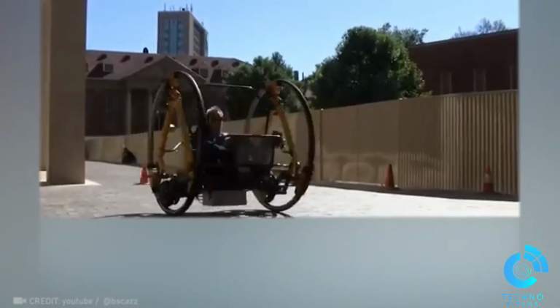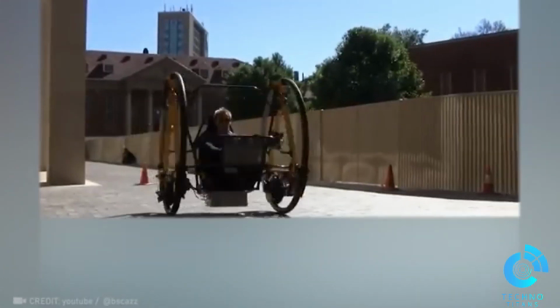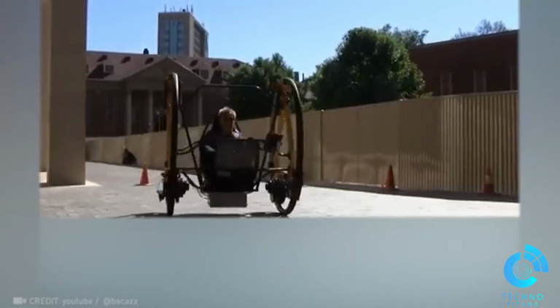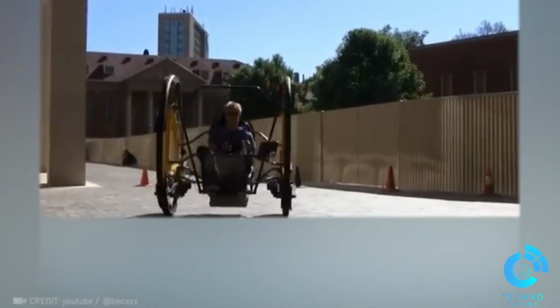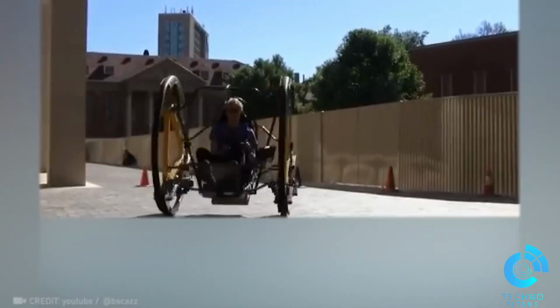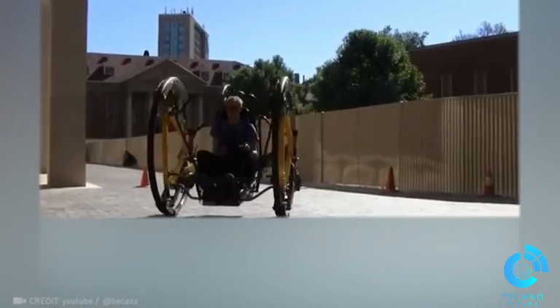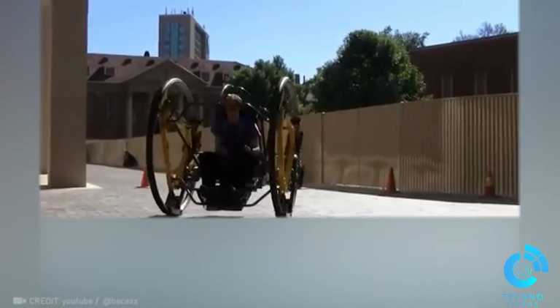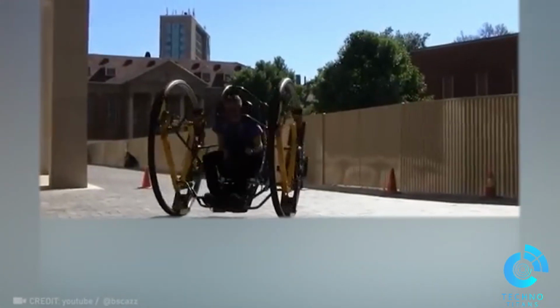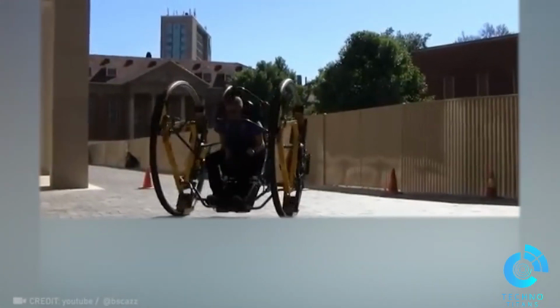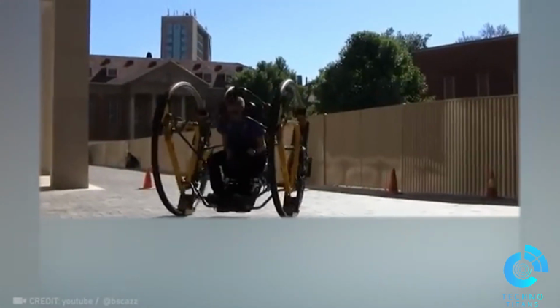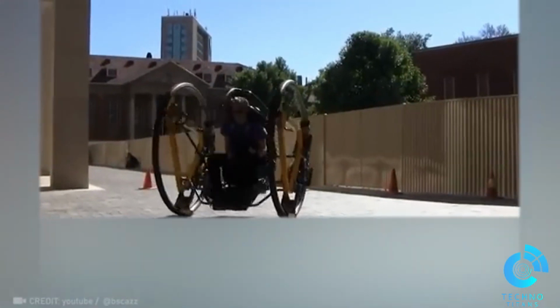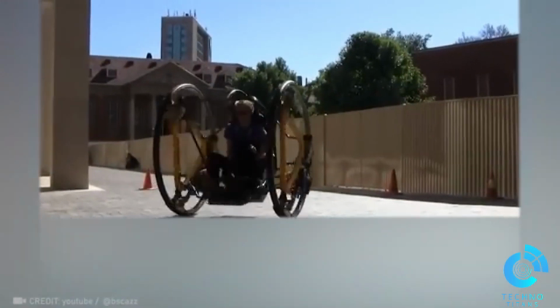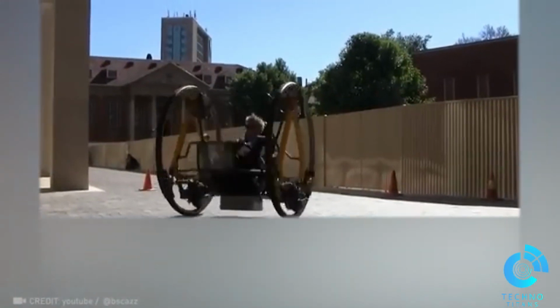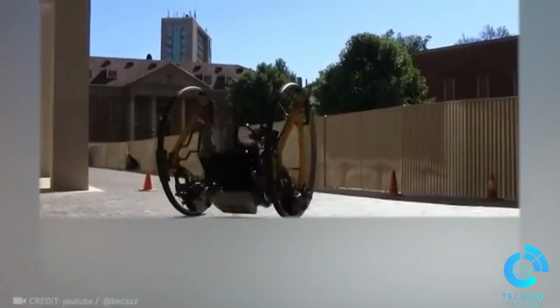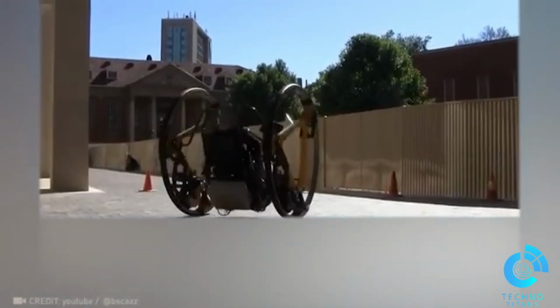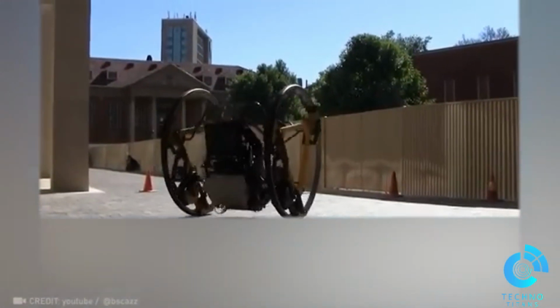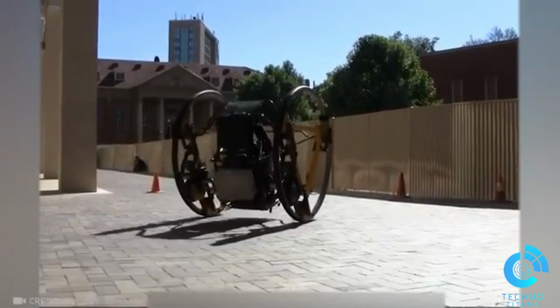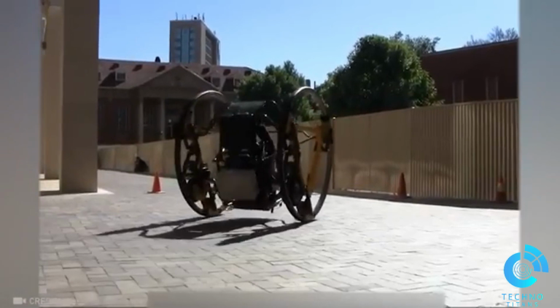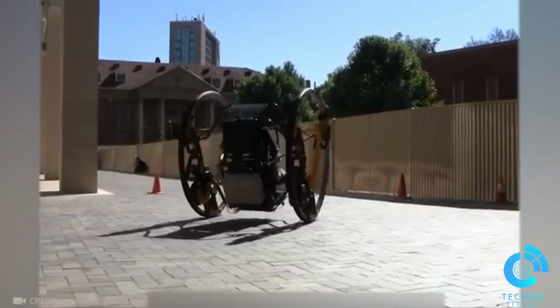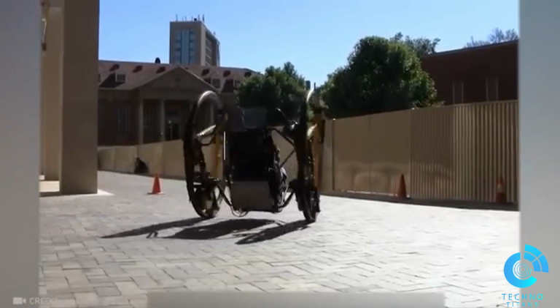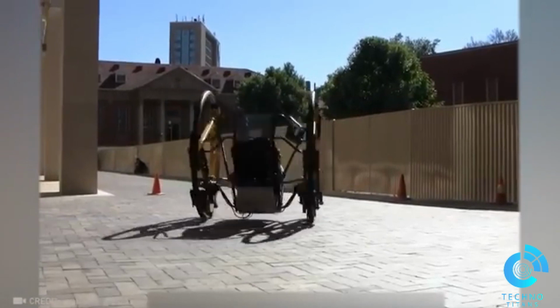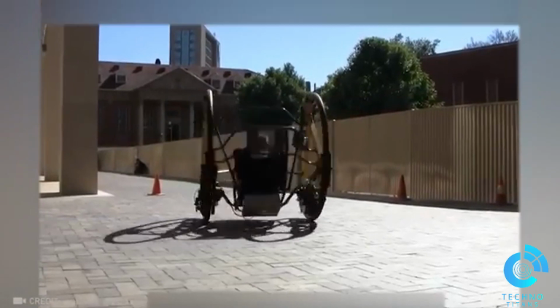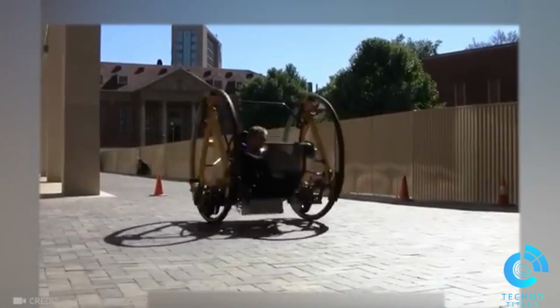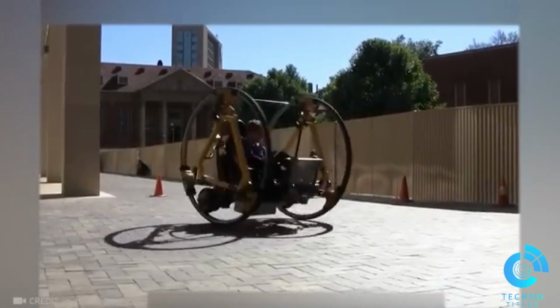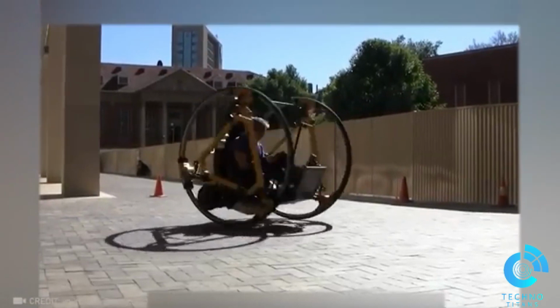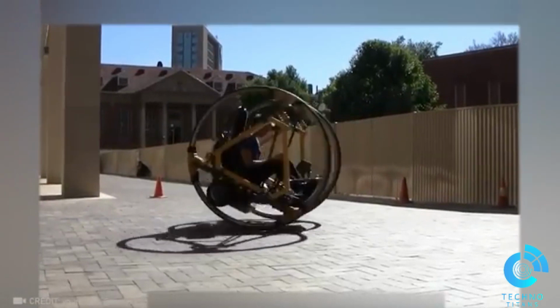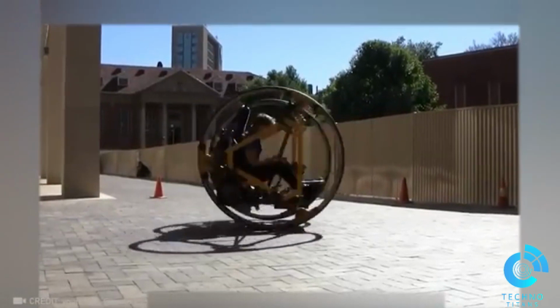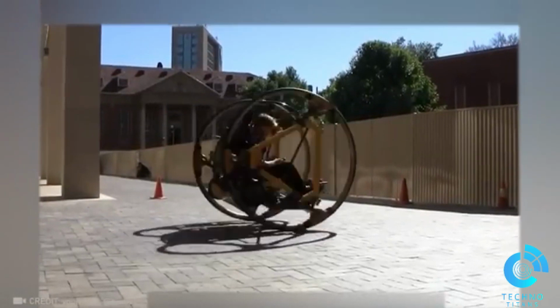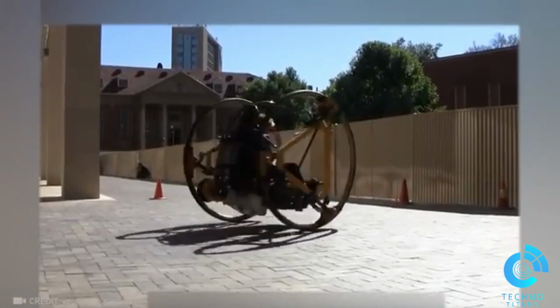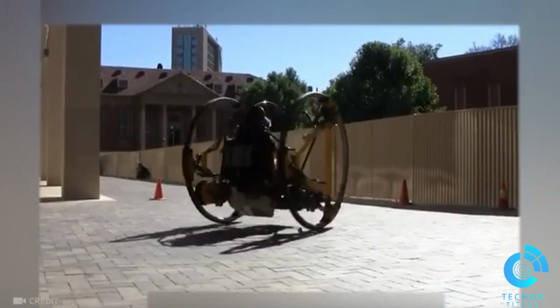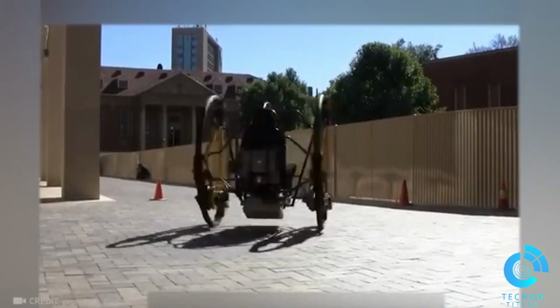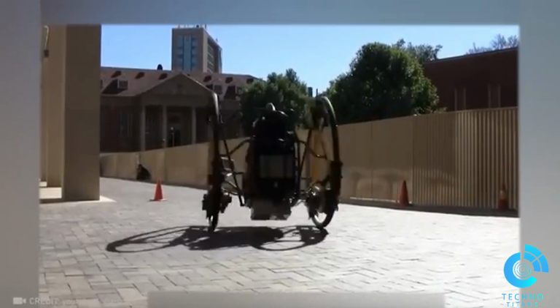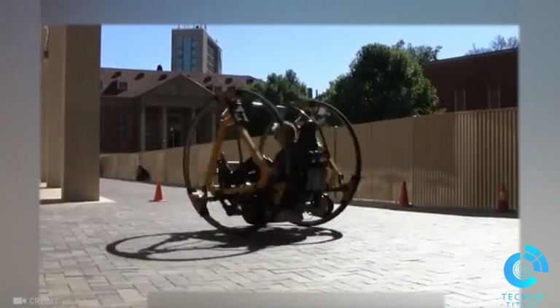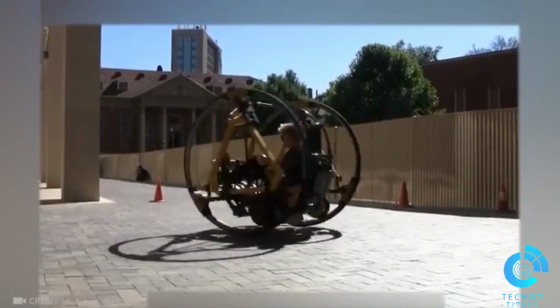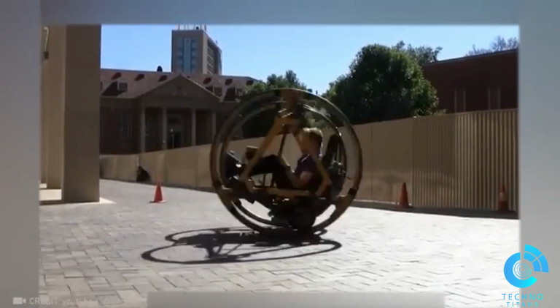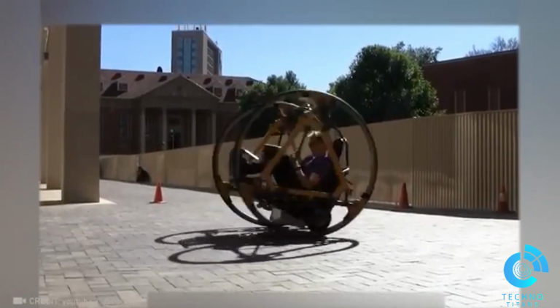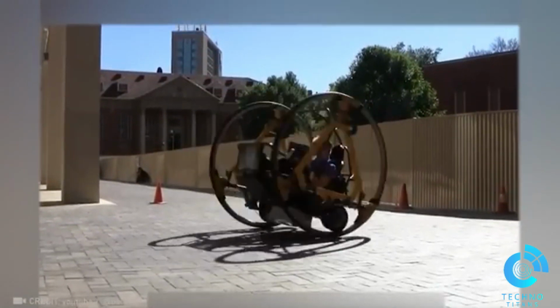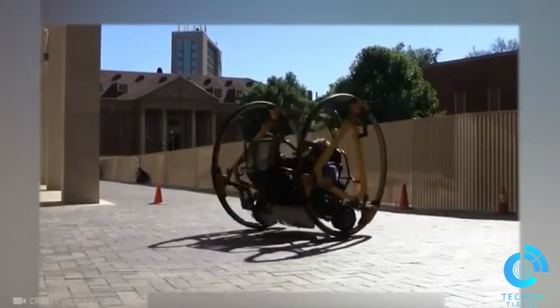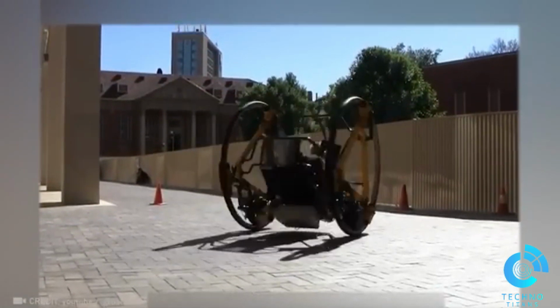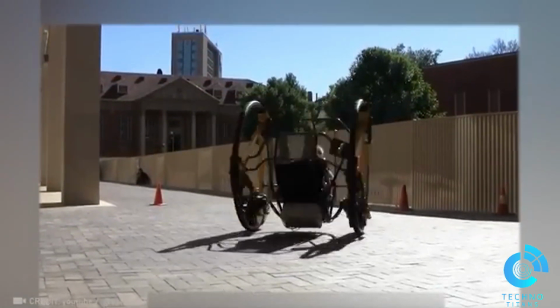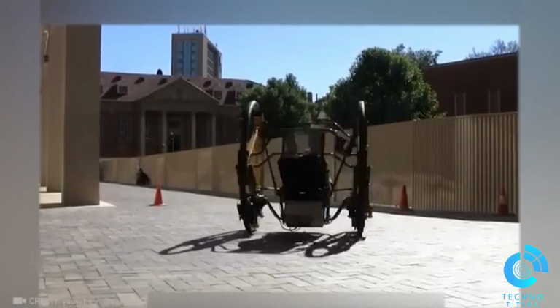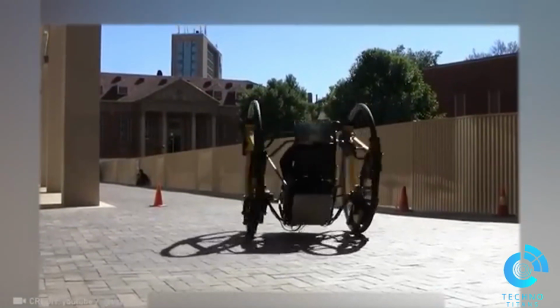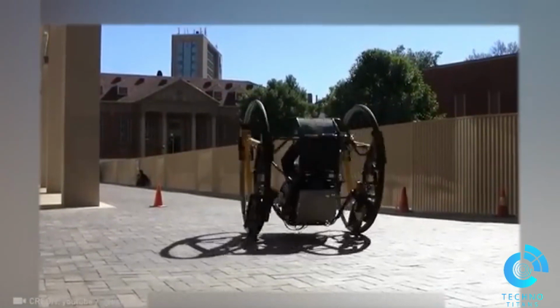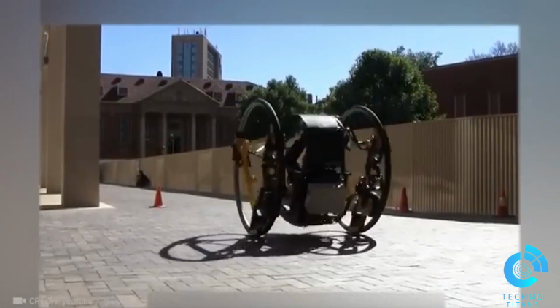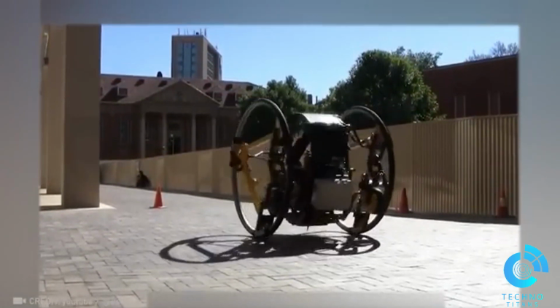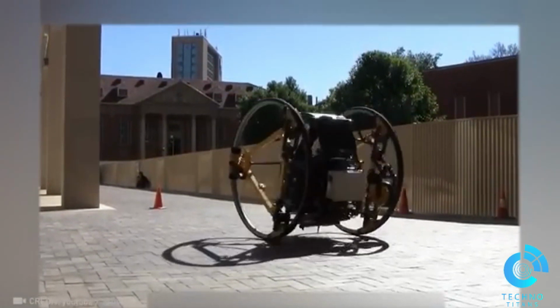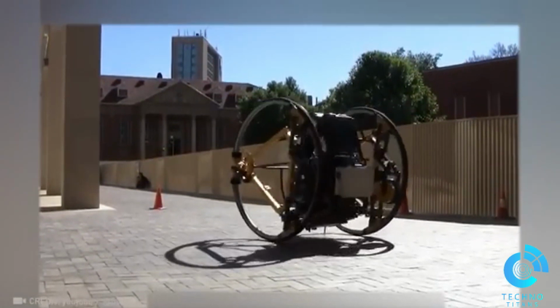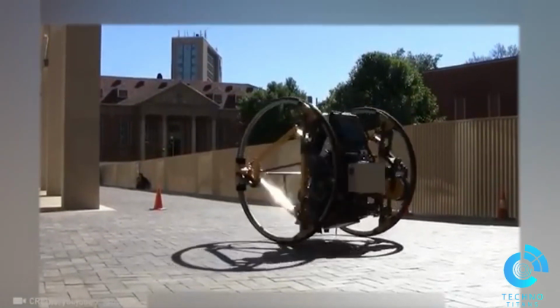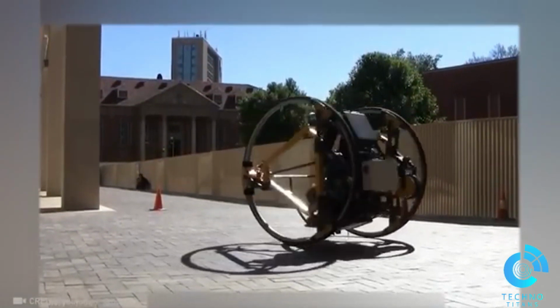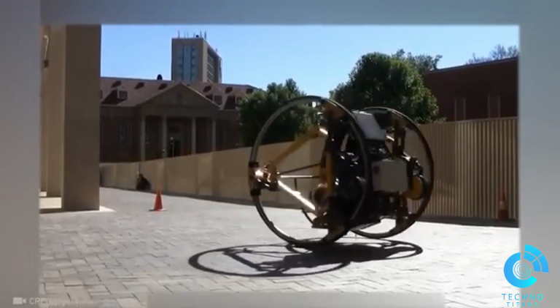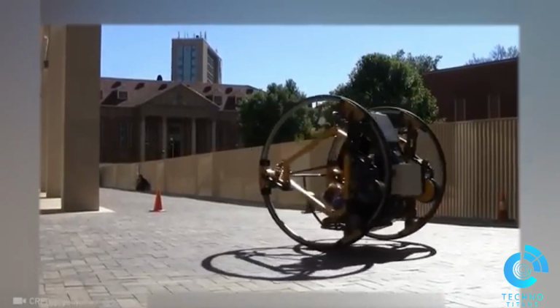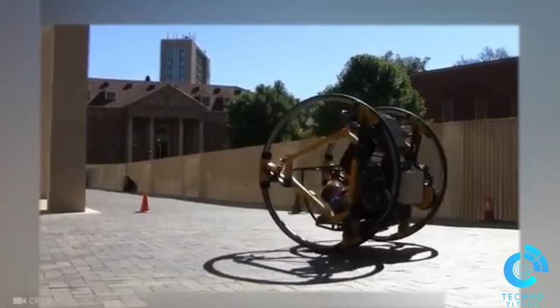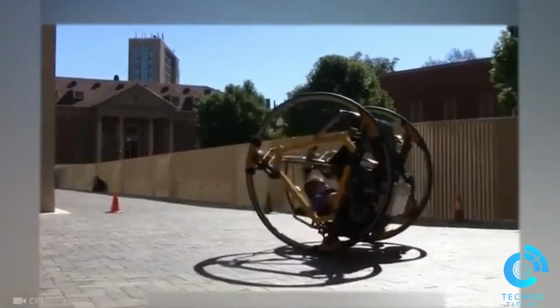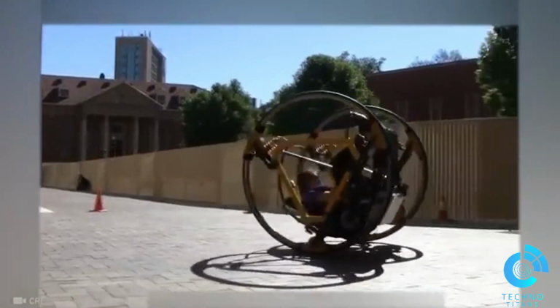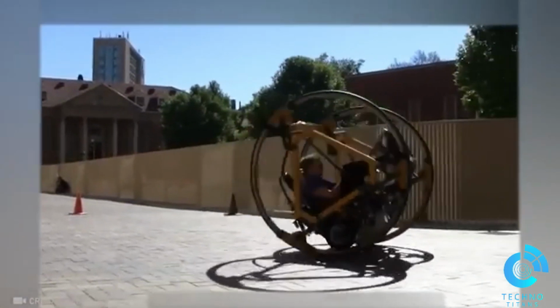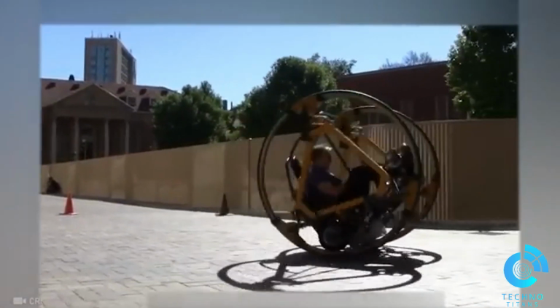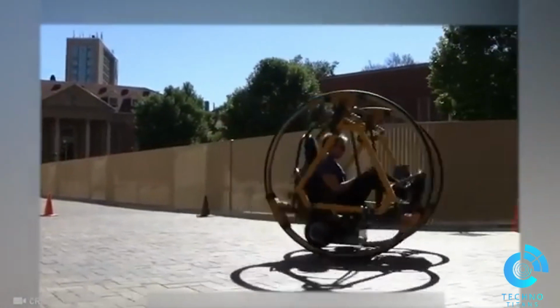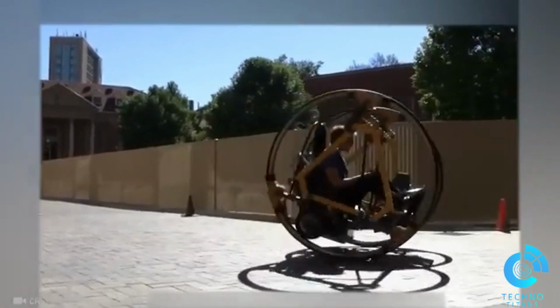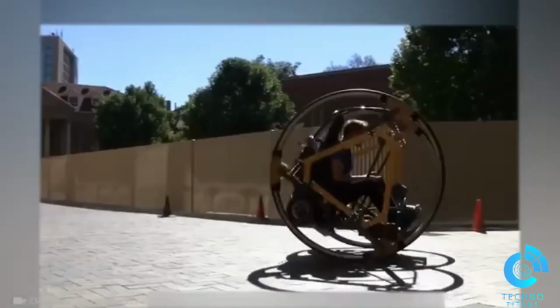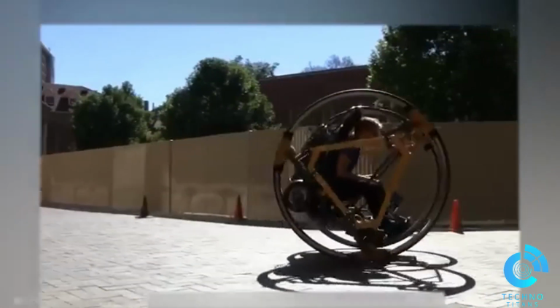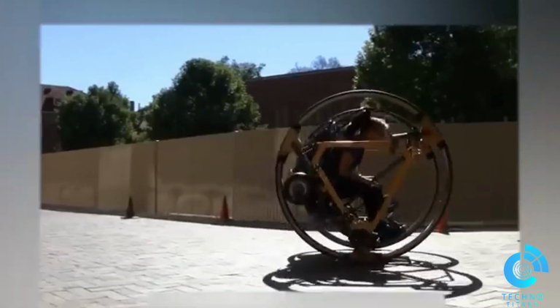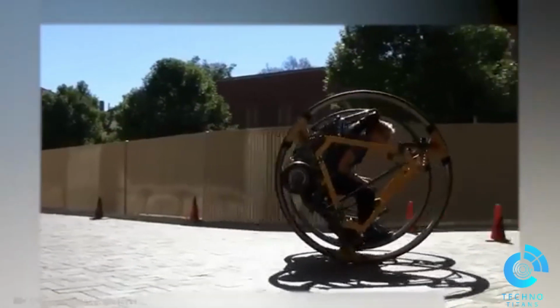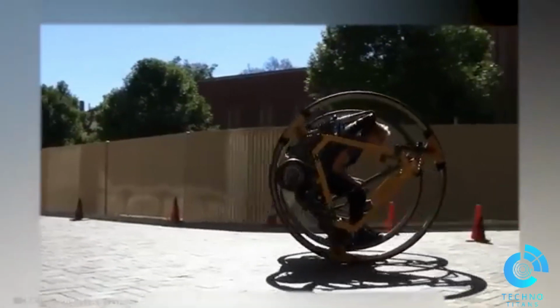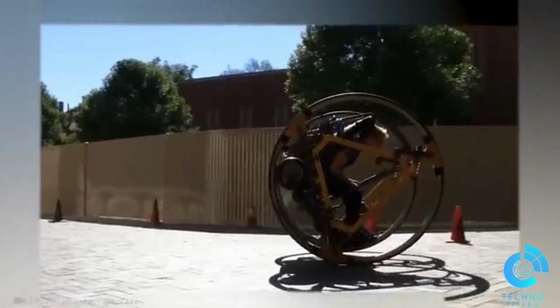Imagine rocking wild tricks on this electric D-wheel bike, all without getting injured thanks to its built-in stabilization.